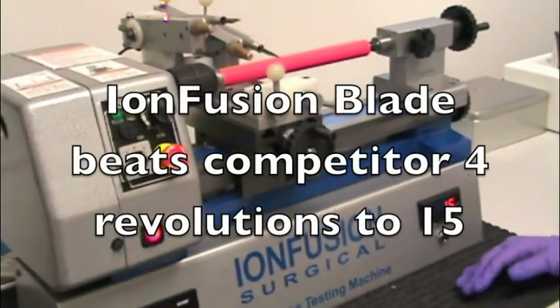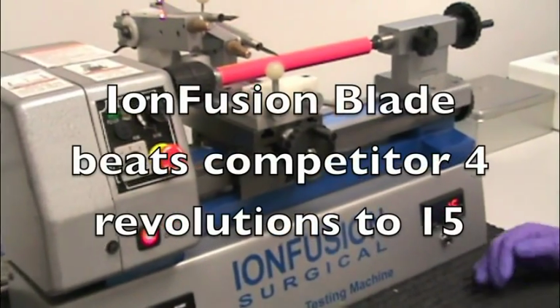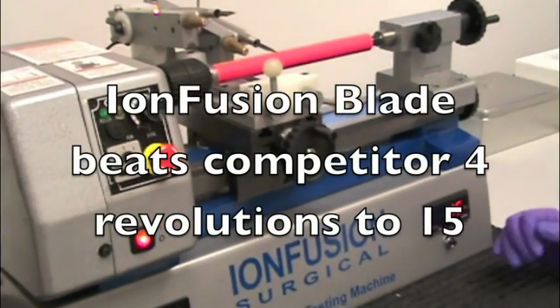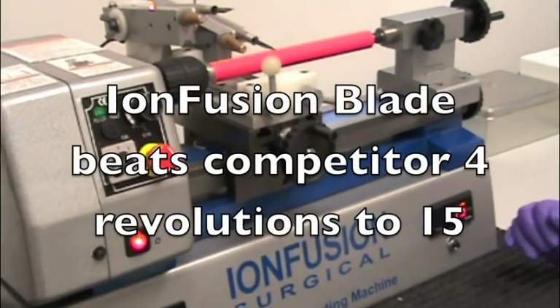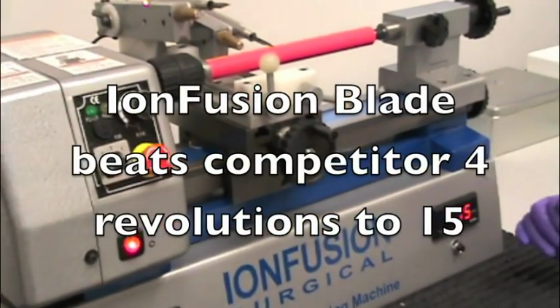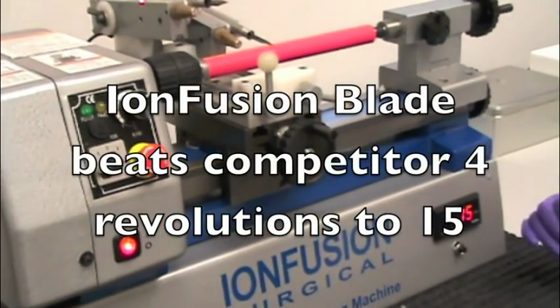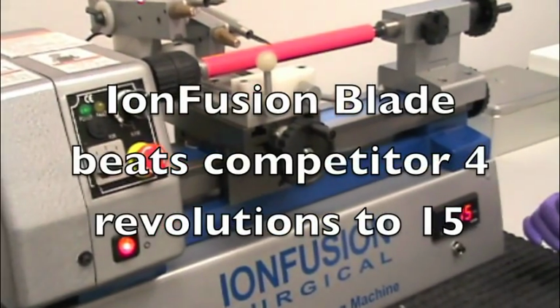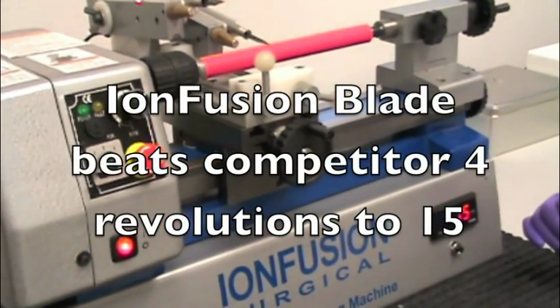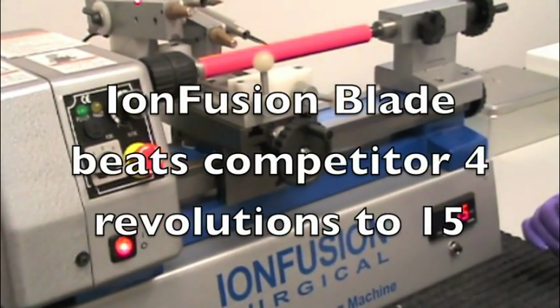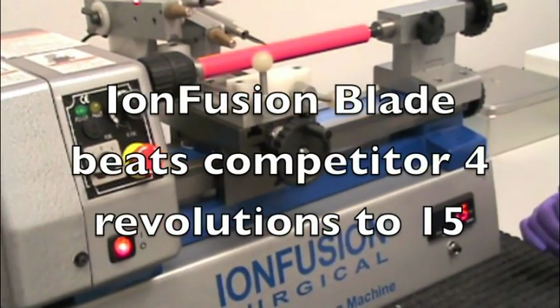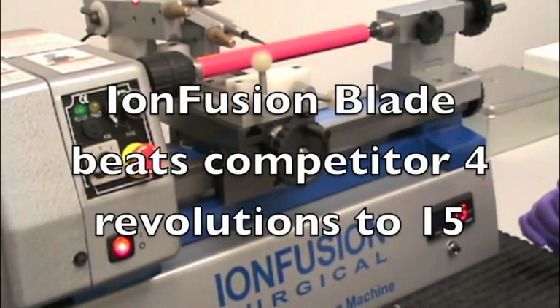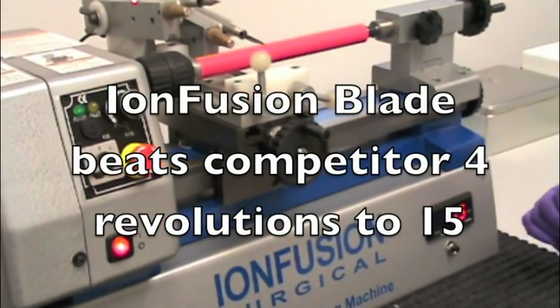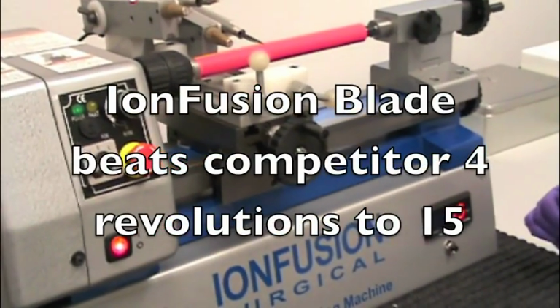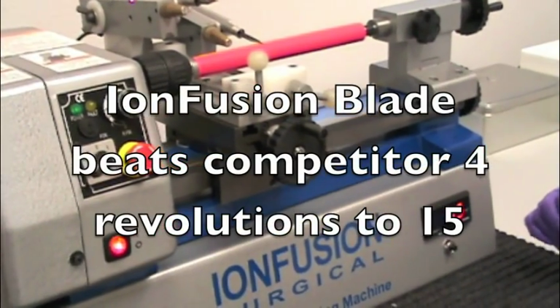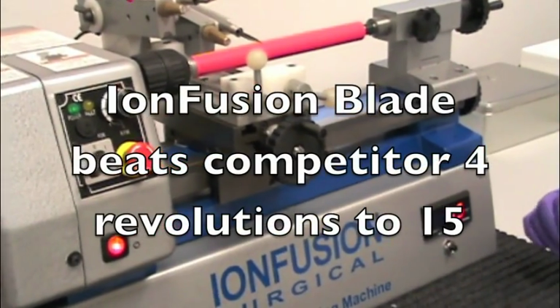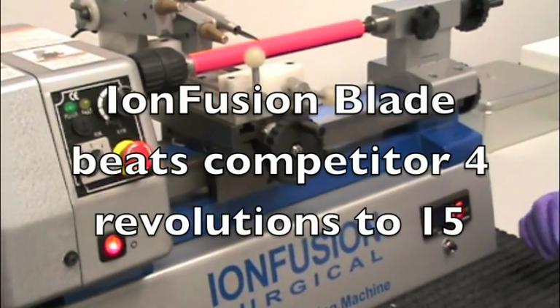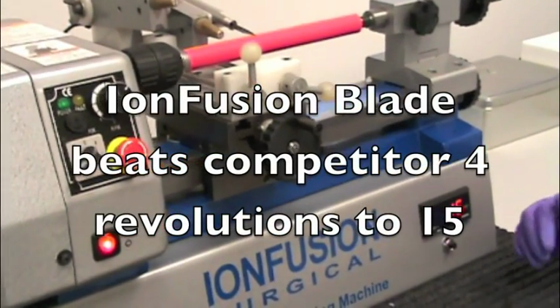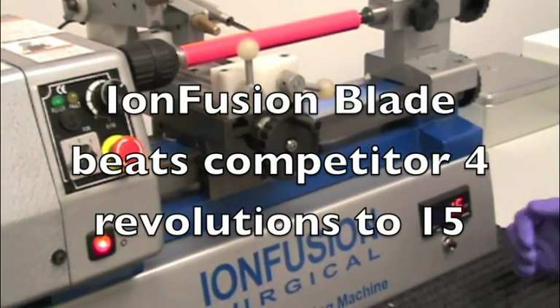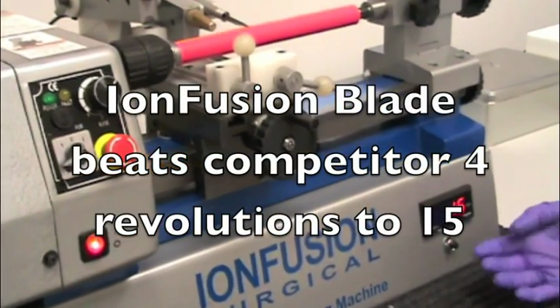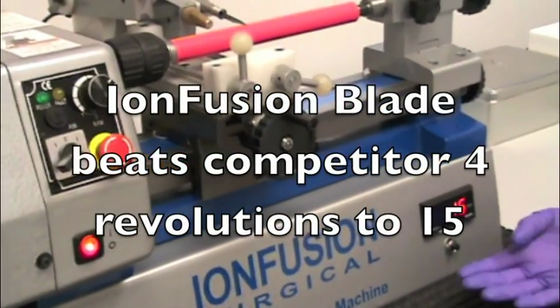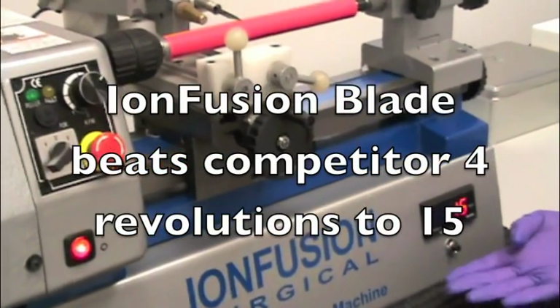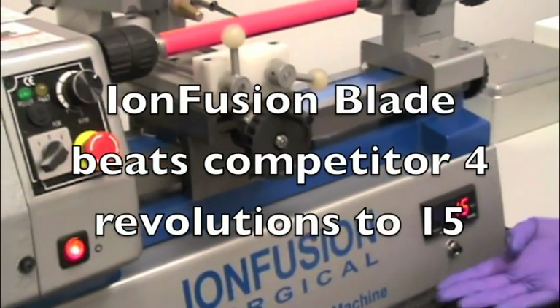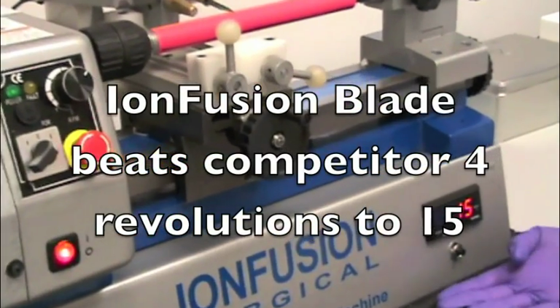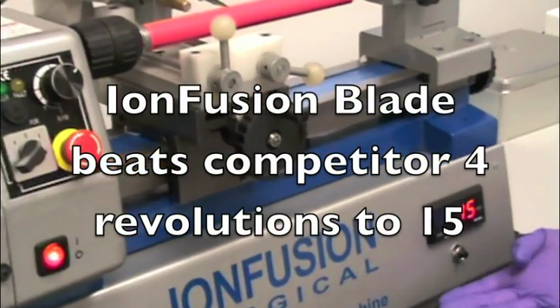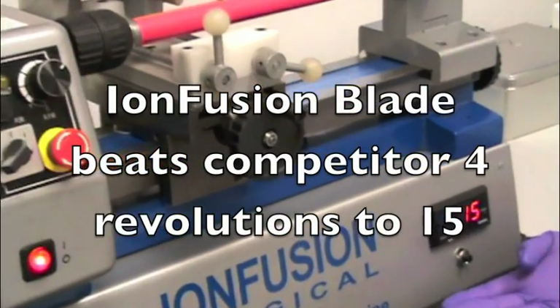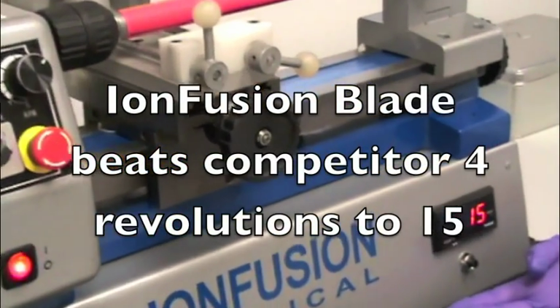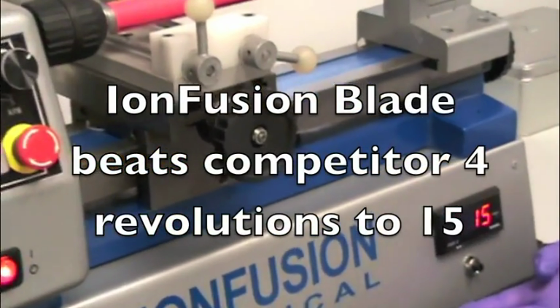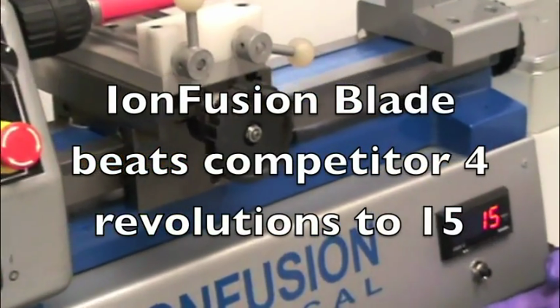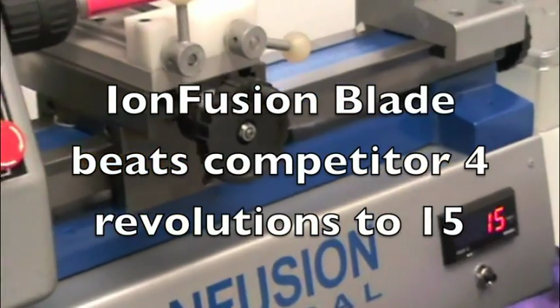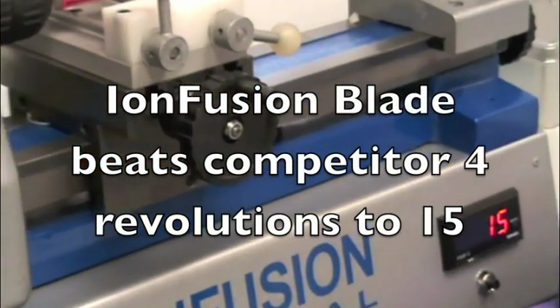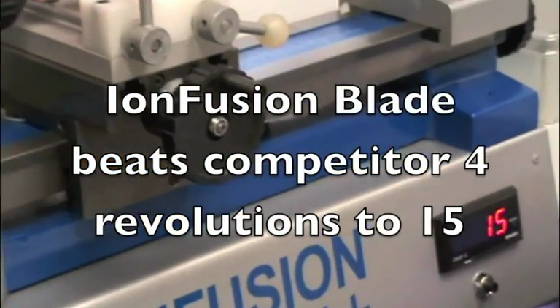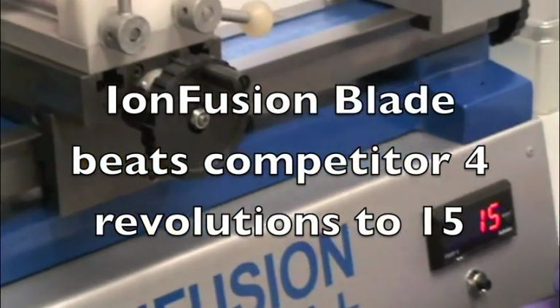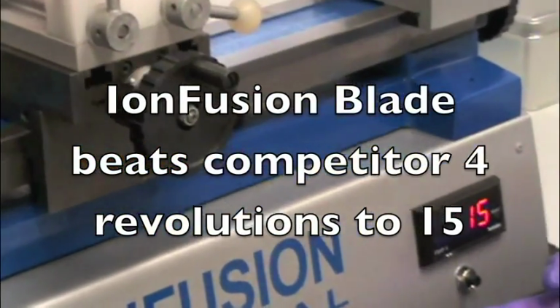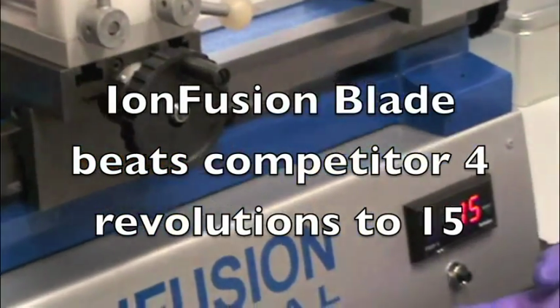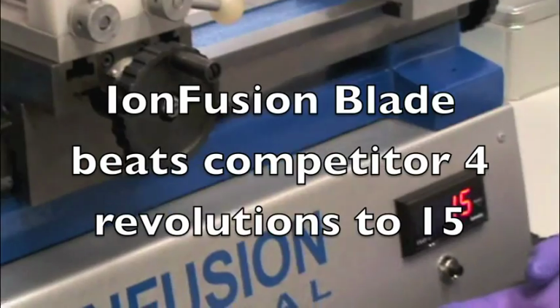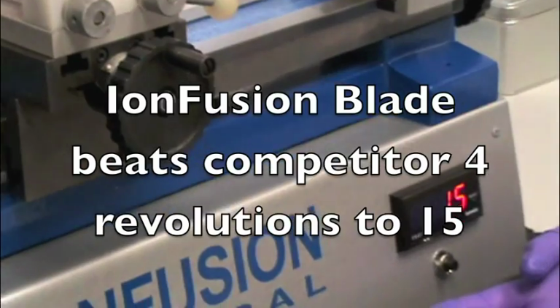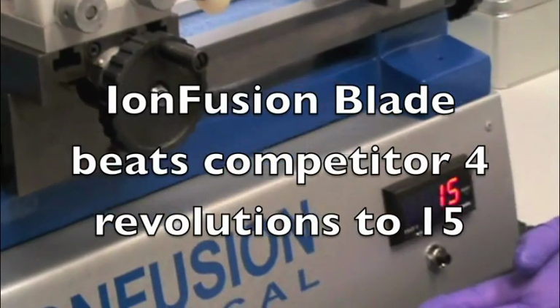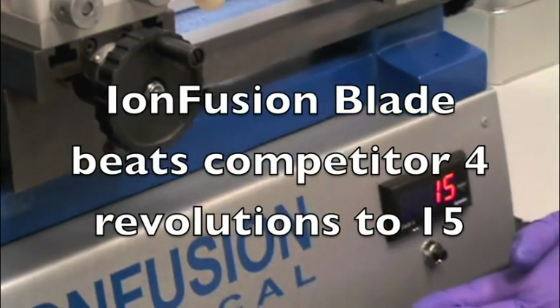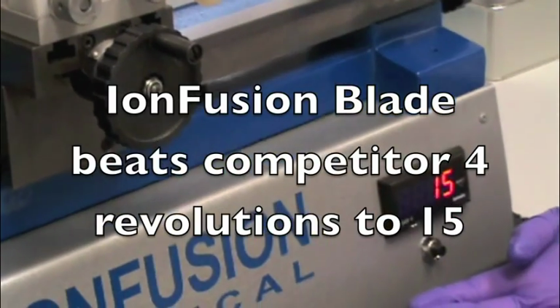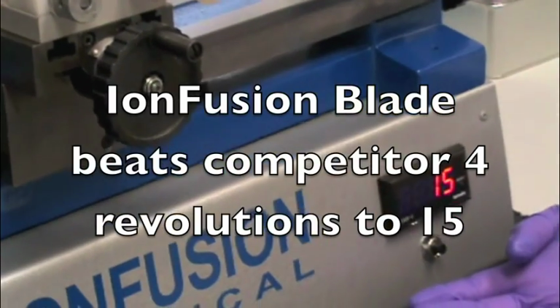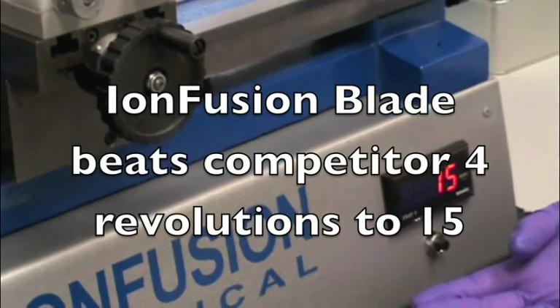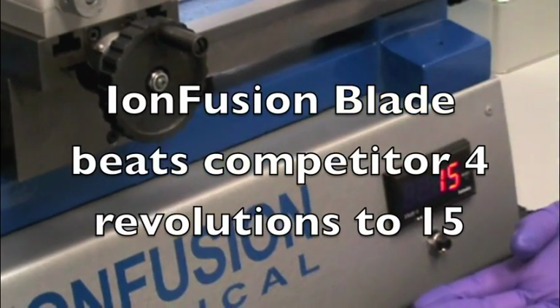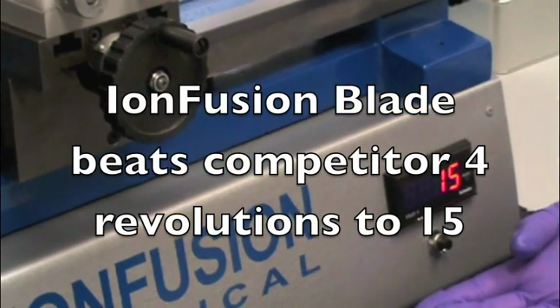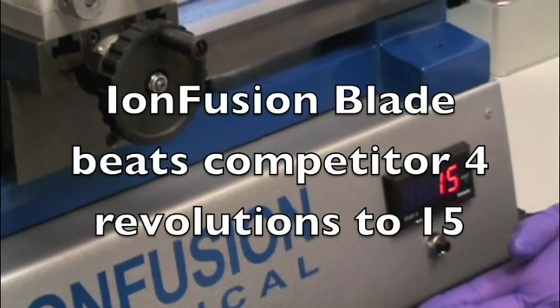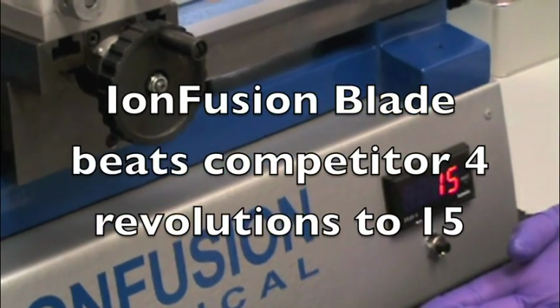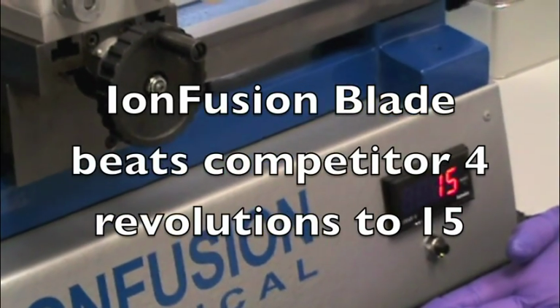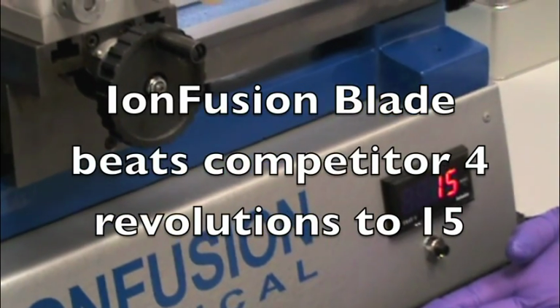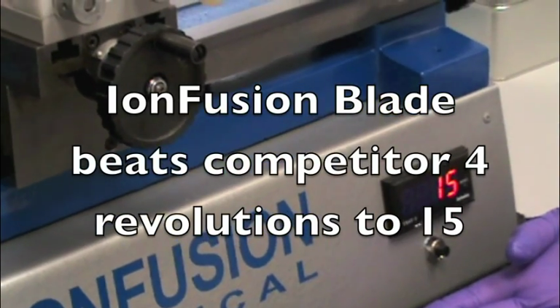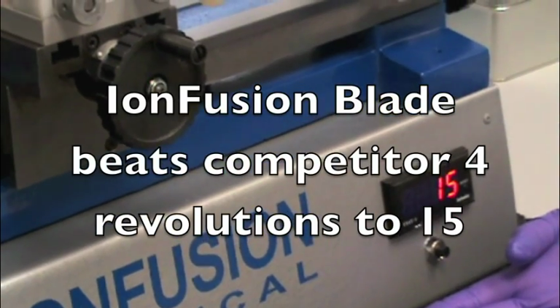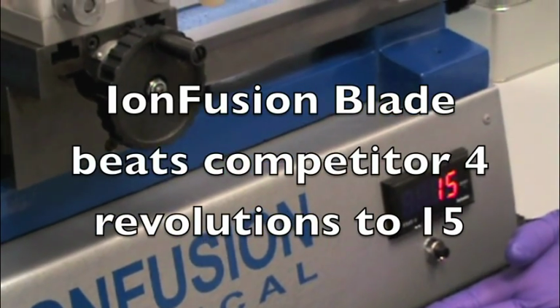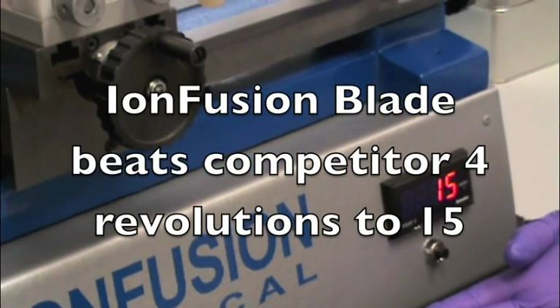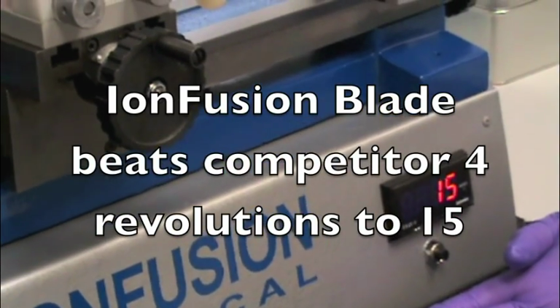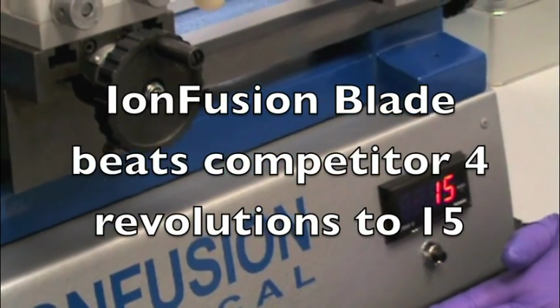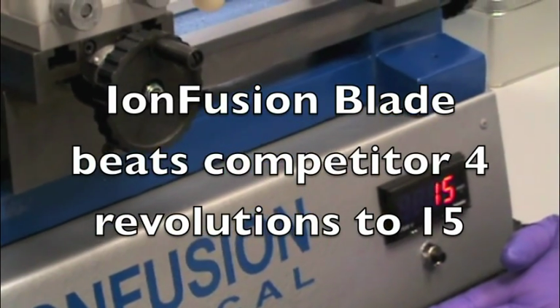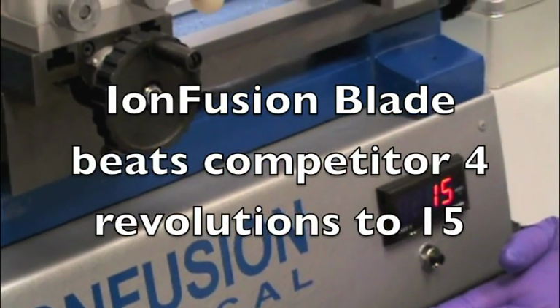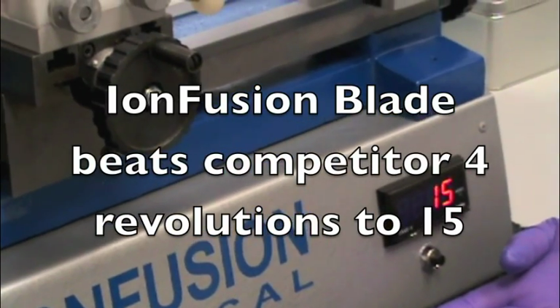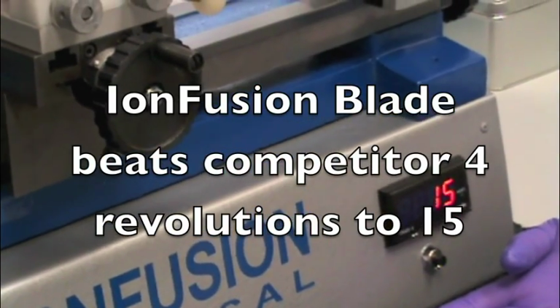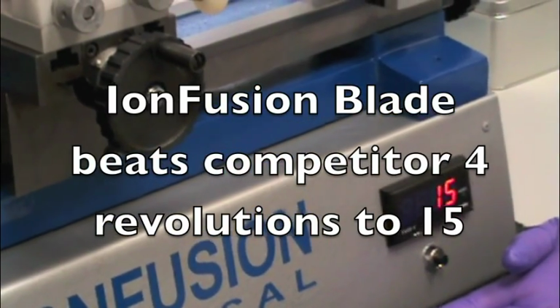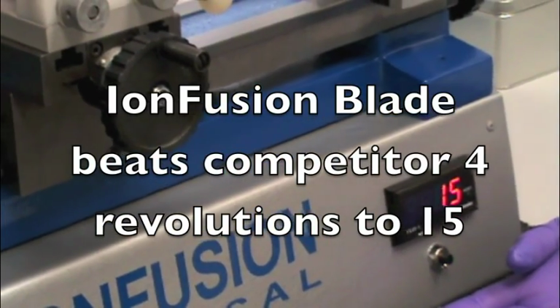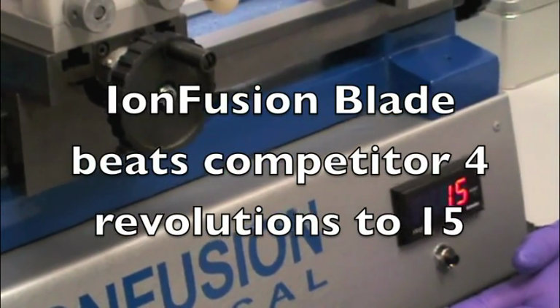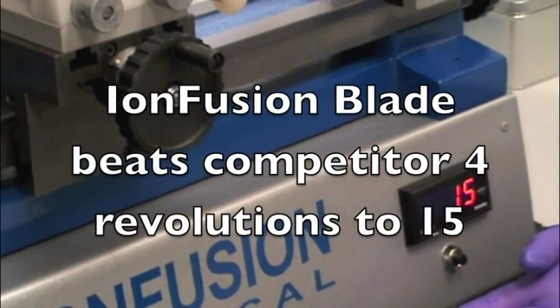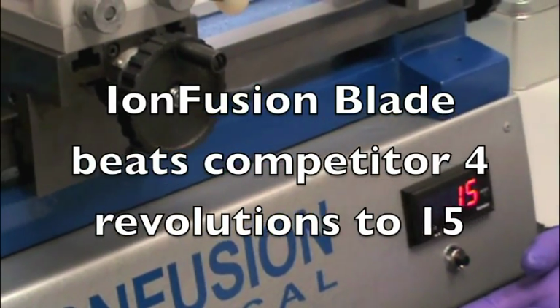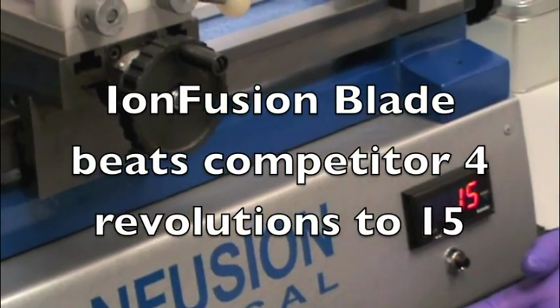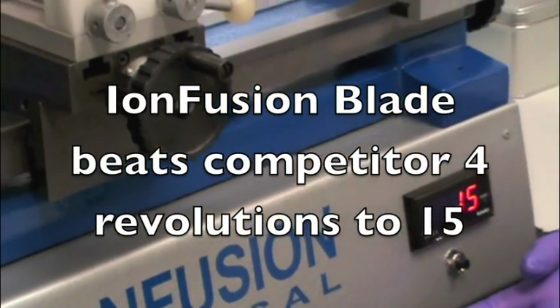As you can see, it took 15 revolutions for competitor B's number 11 scalpel blade to cut through the test.